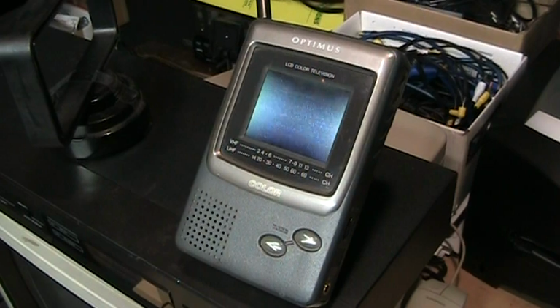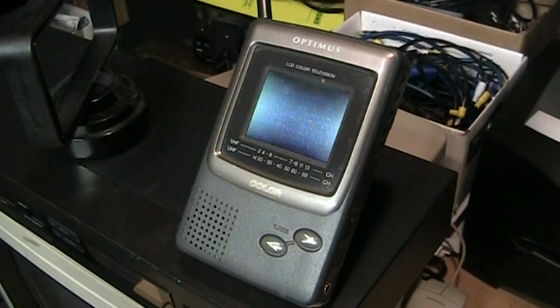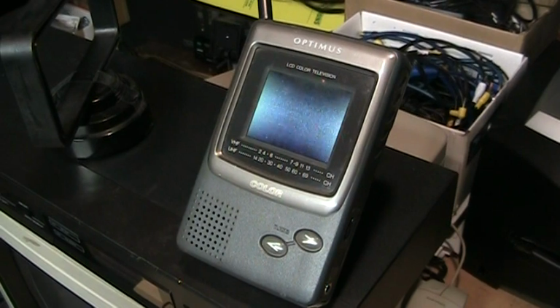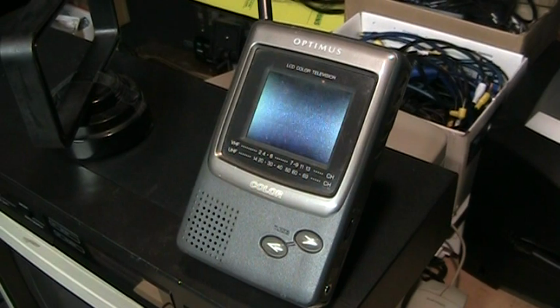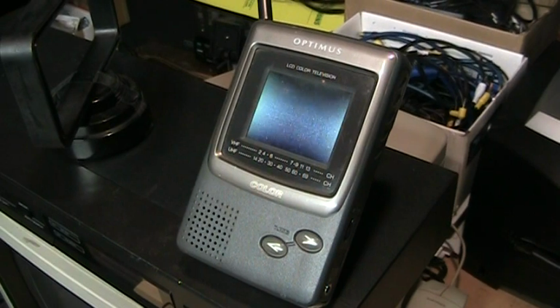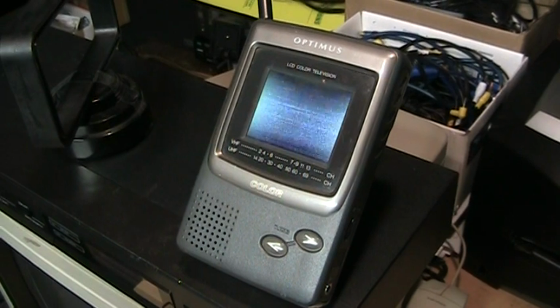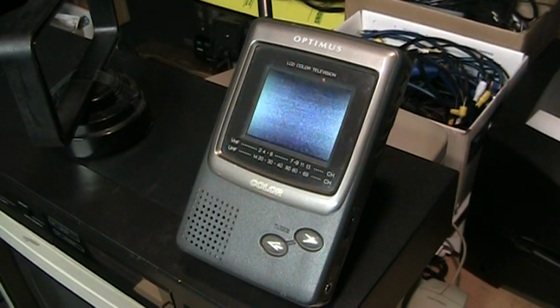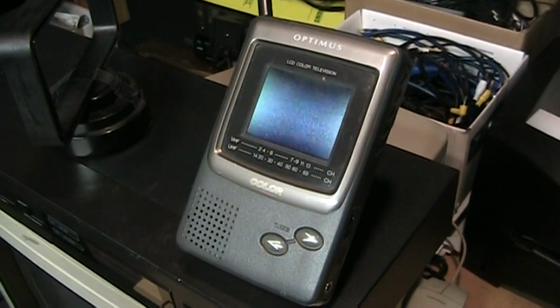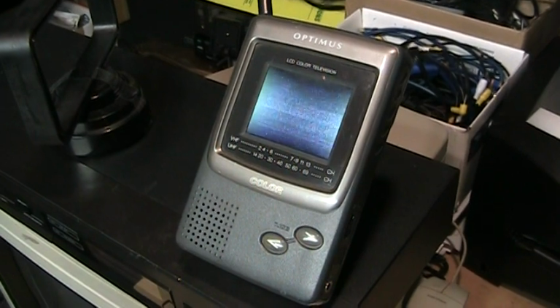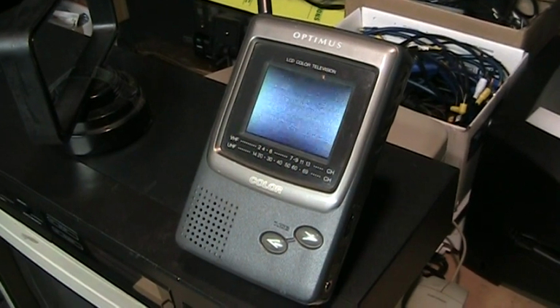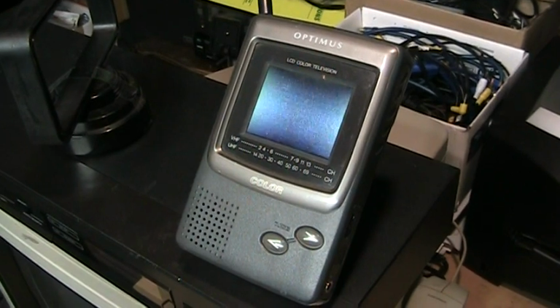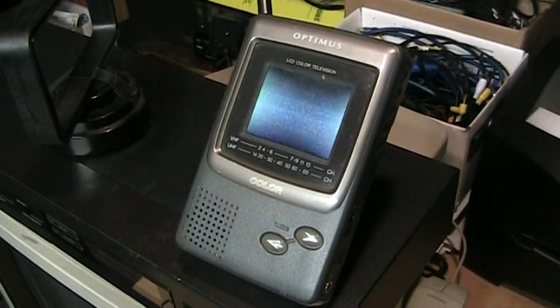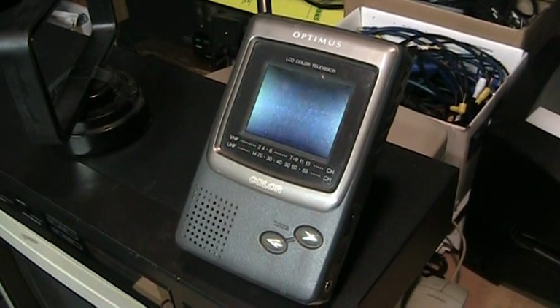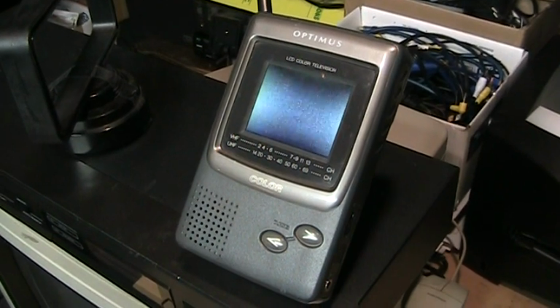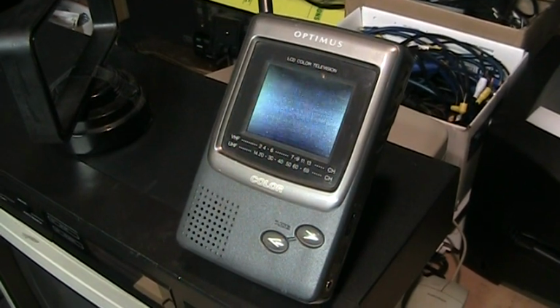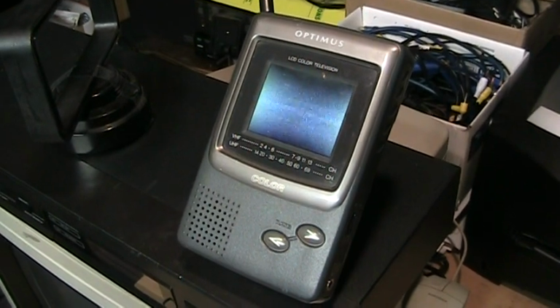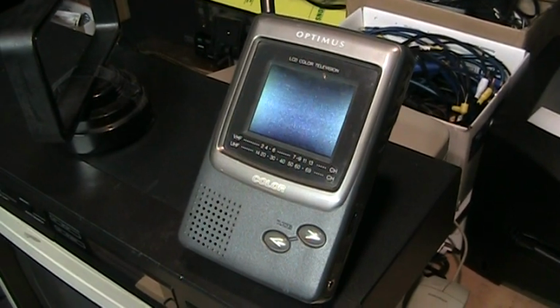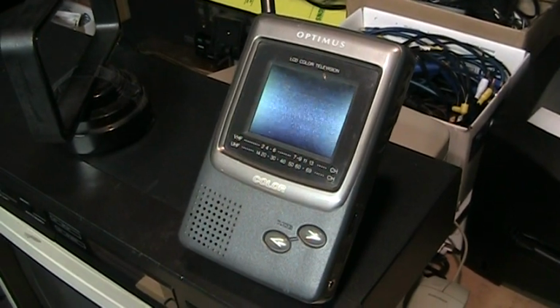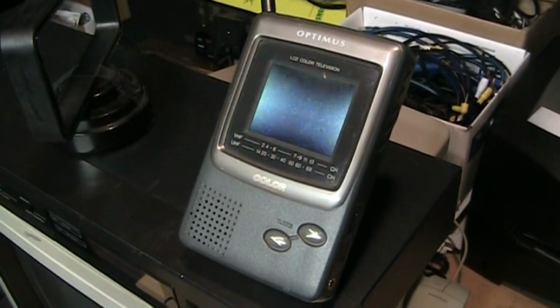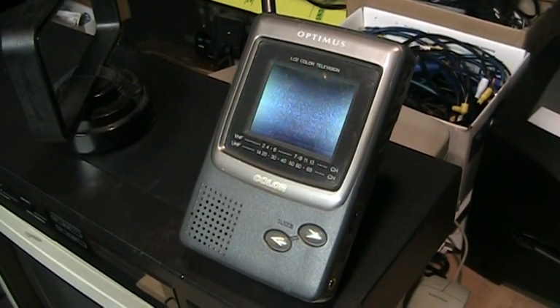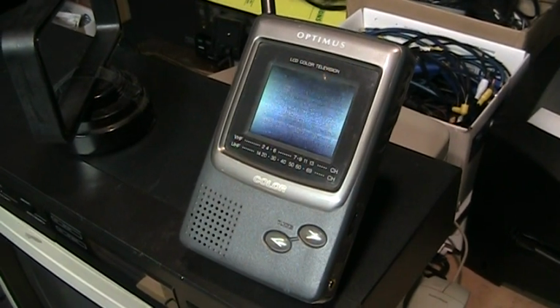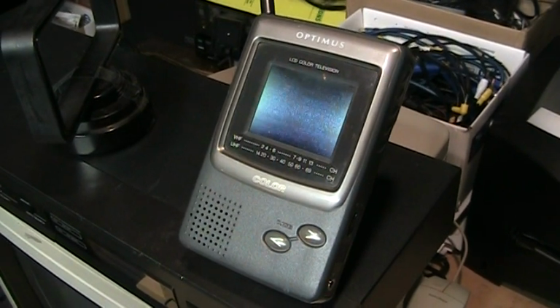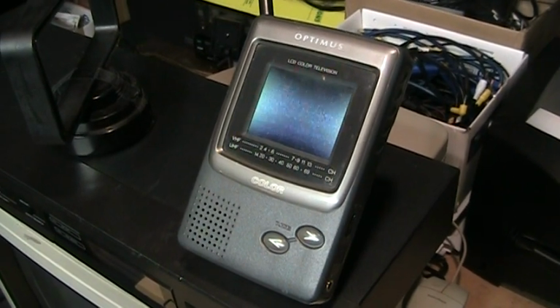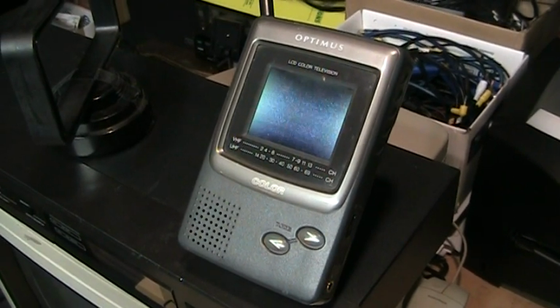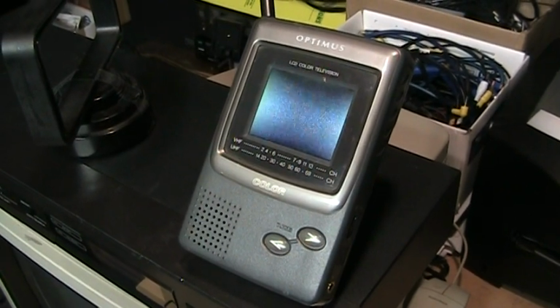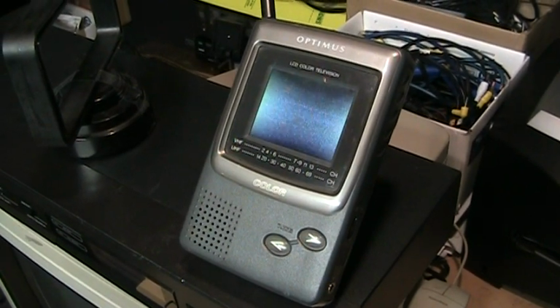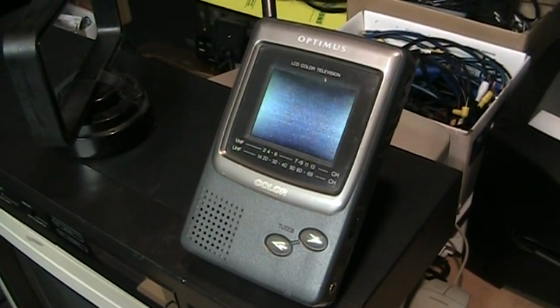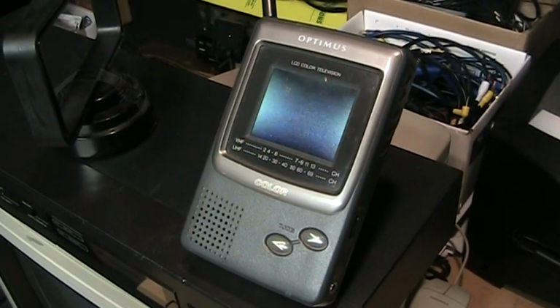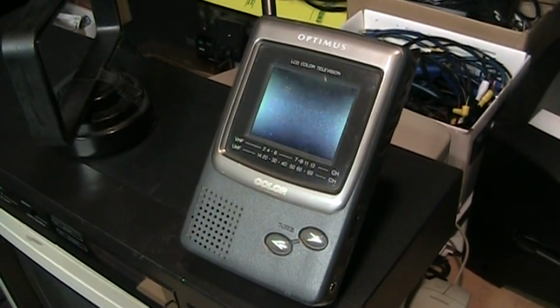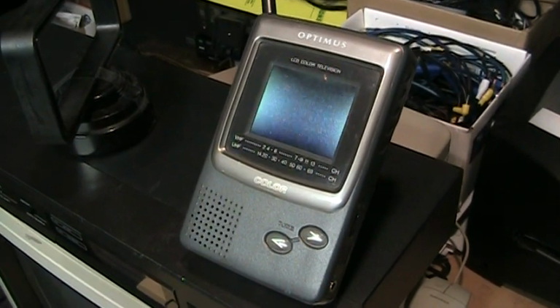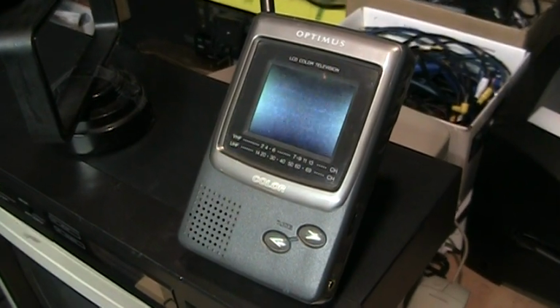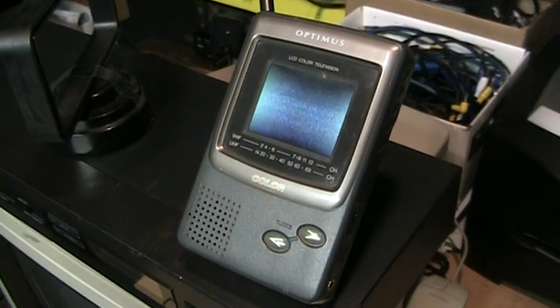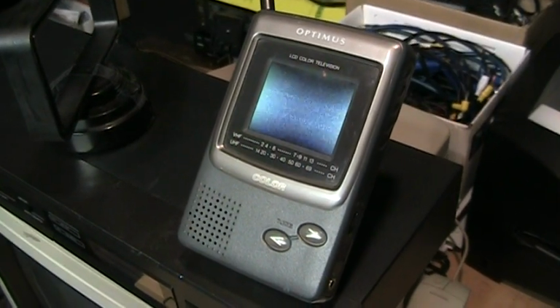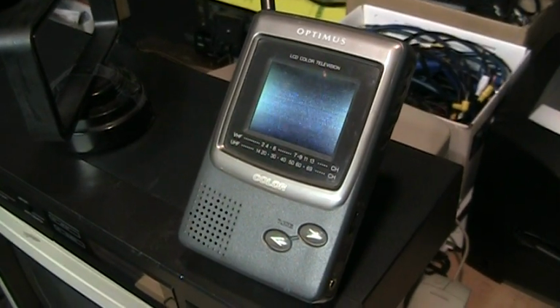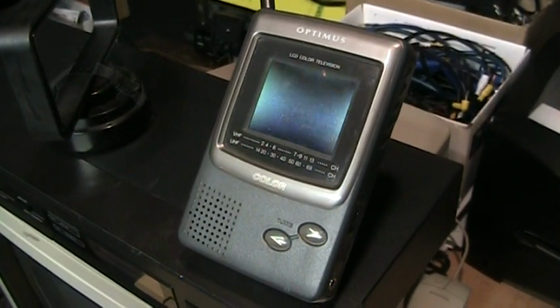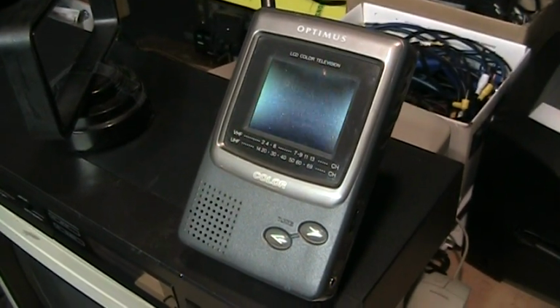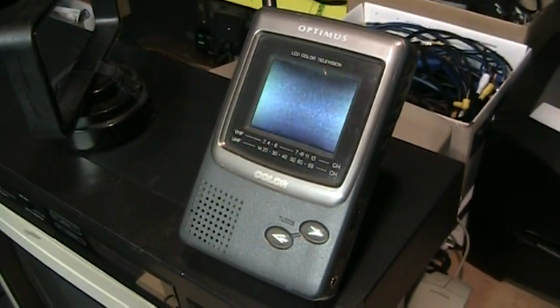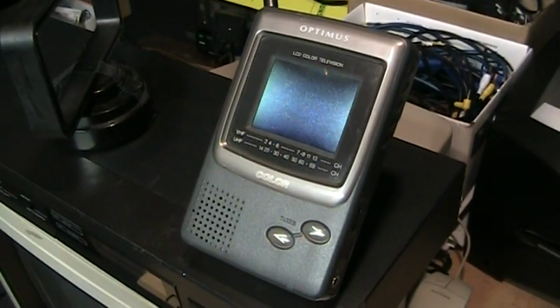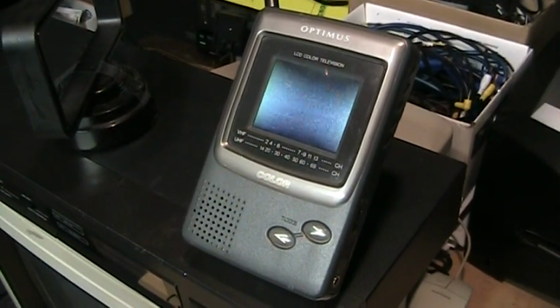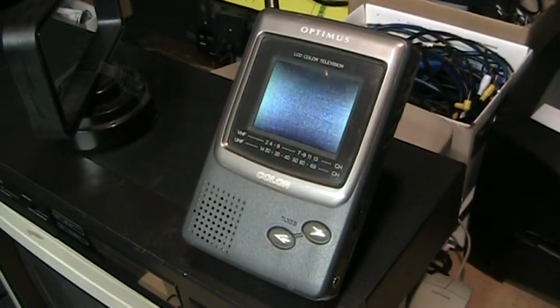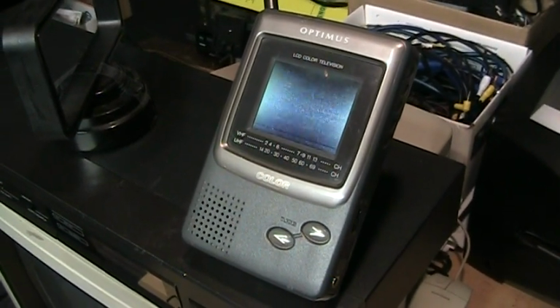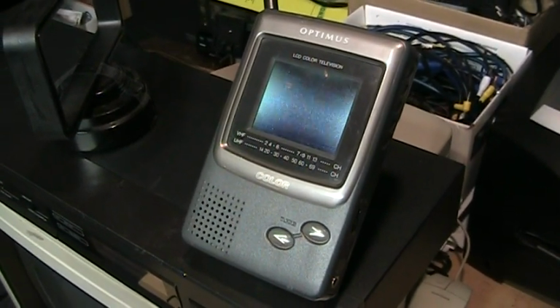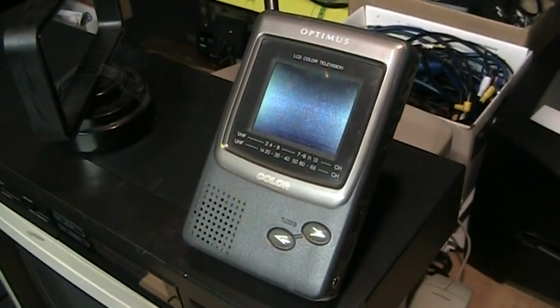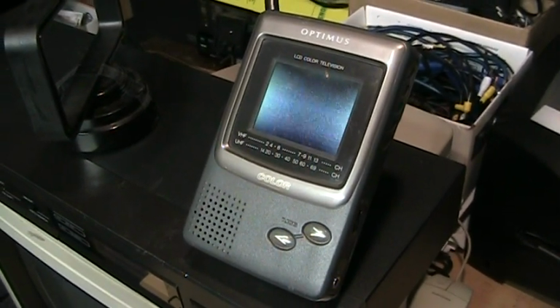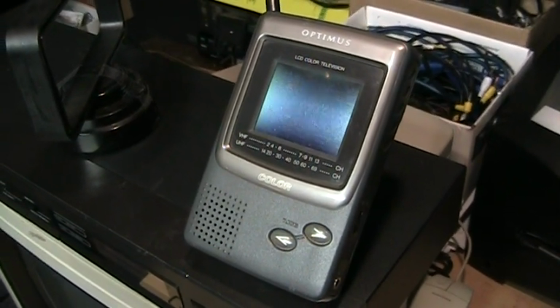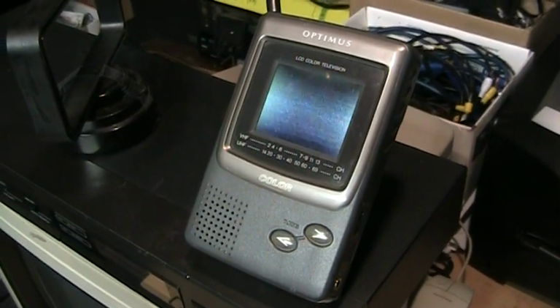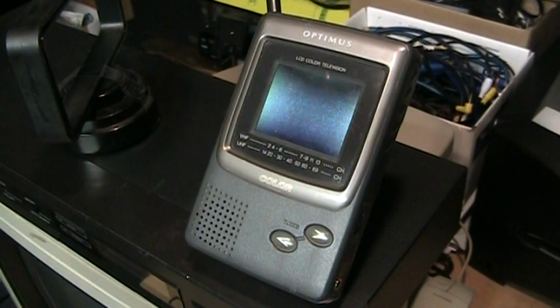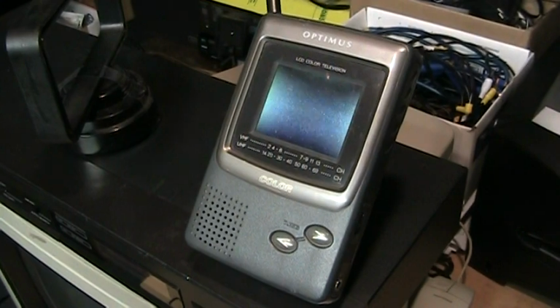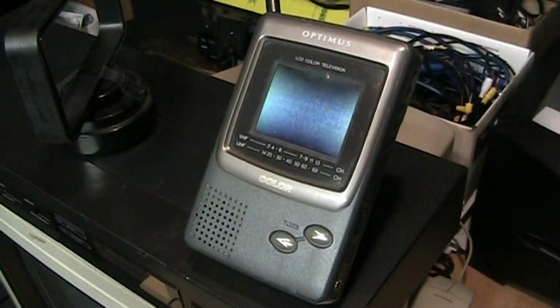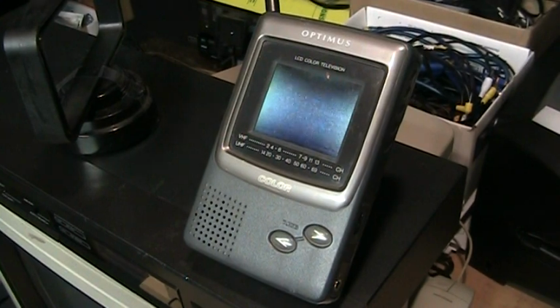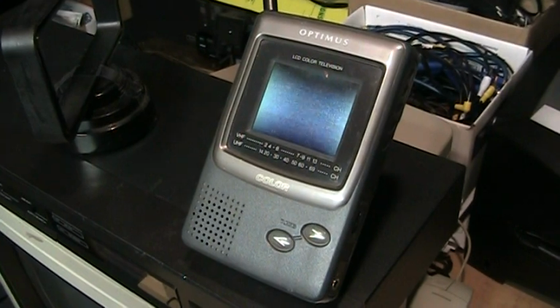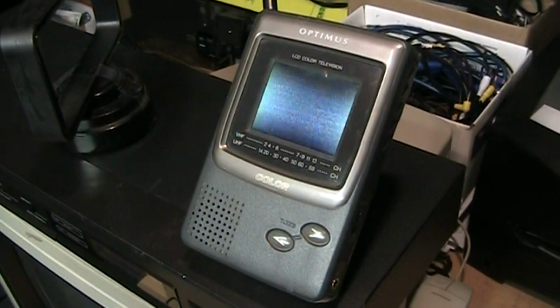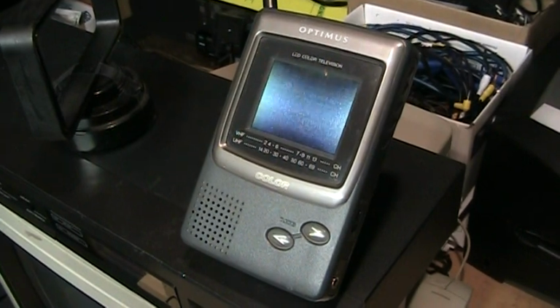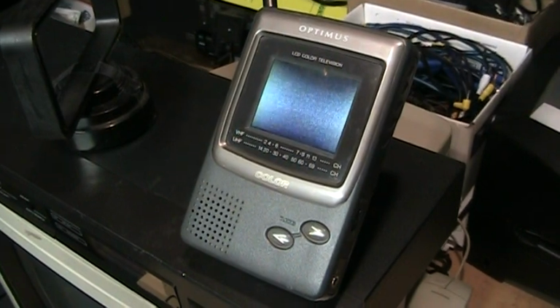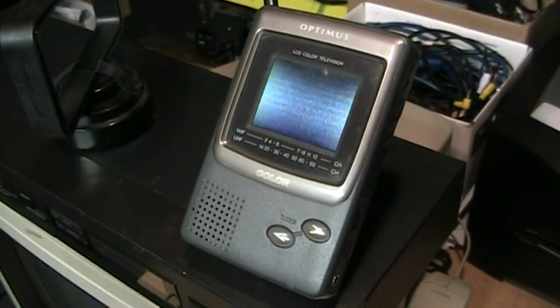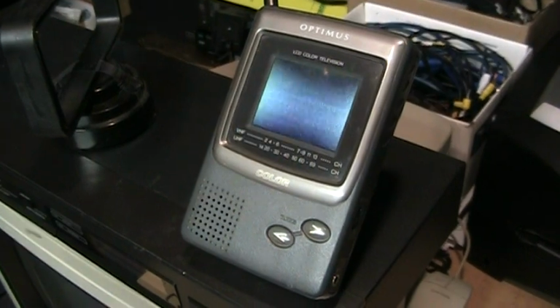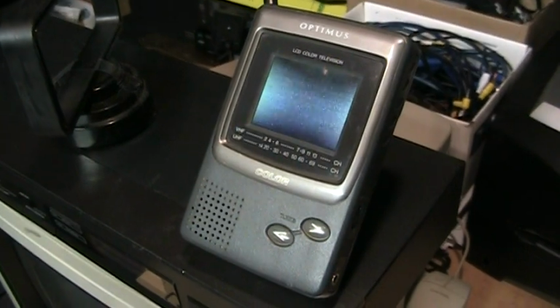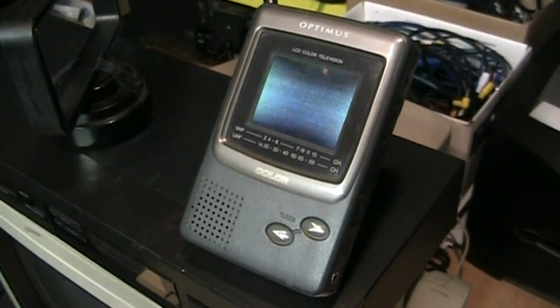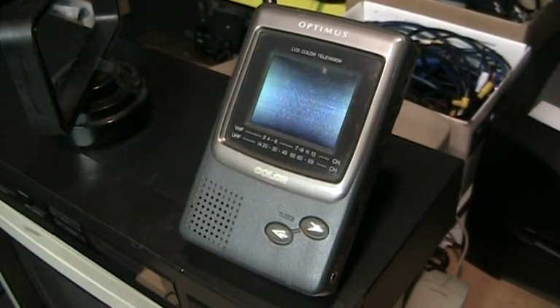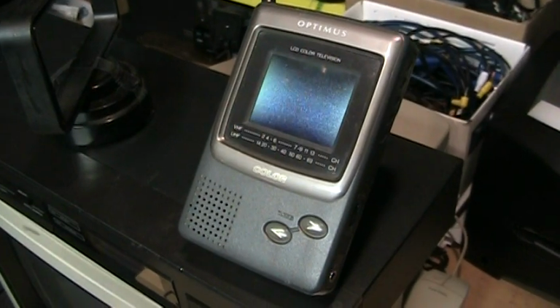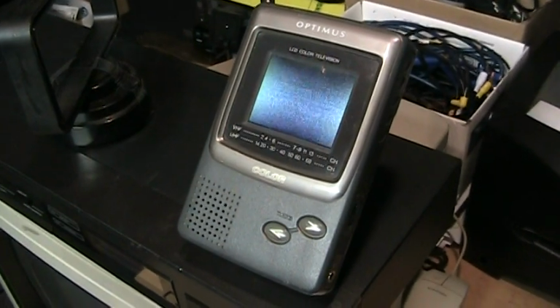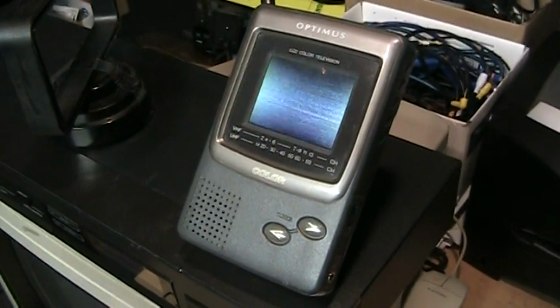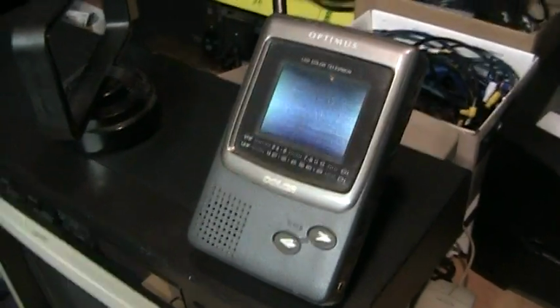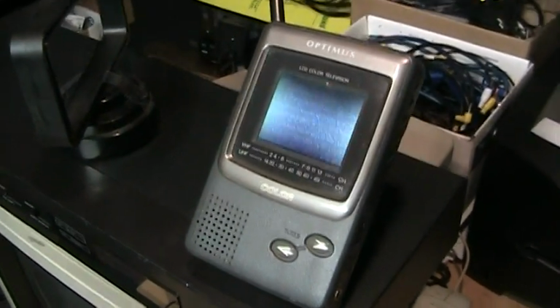You can also get an Insignia affordable HD radio receiver for less than $50 here at Best Buy. HD radio — more radio, more value.